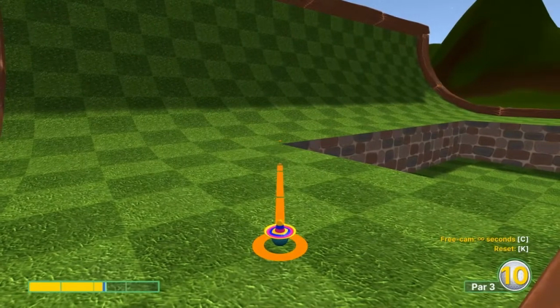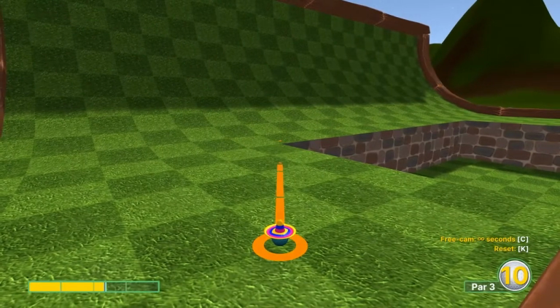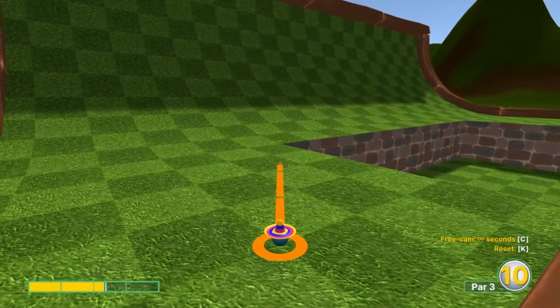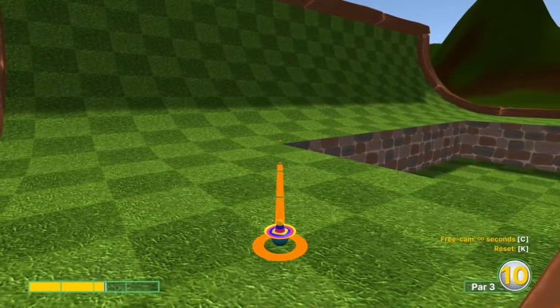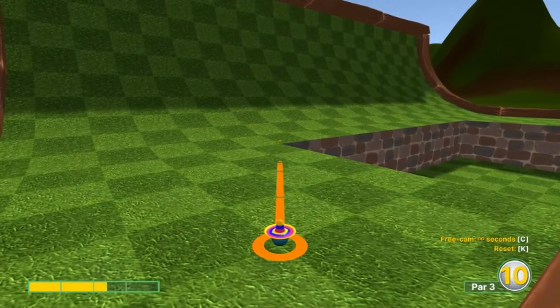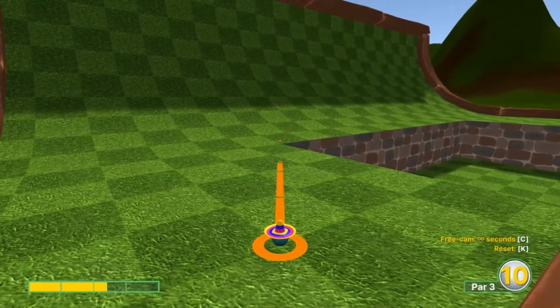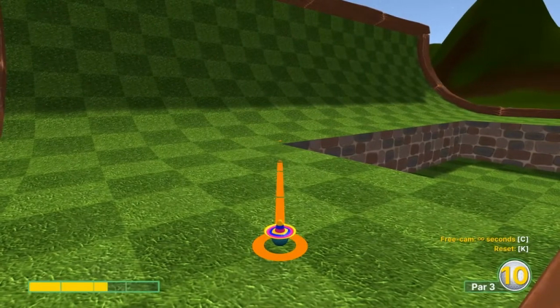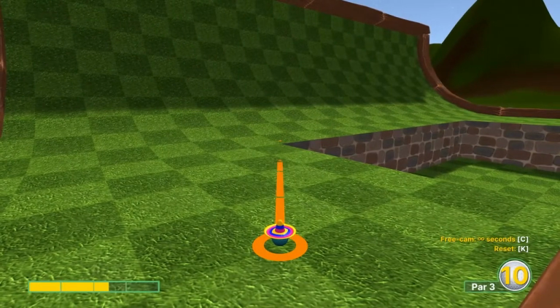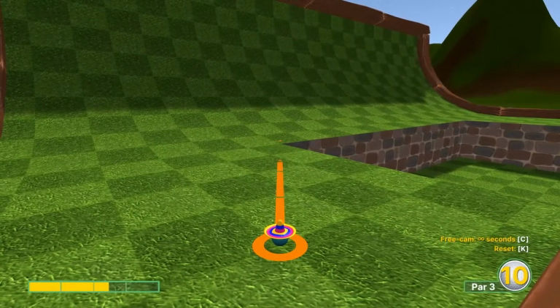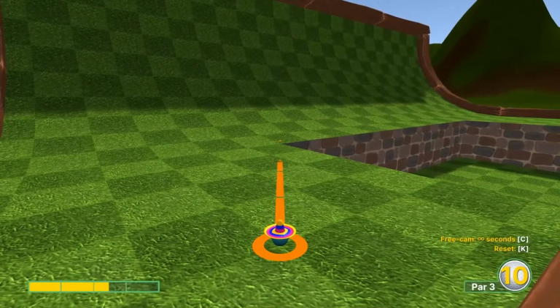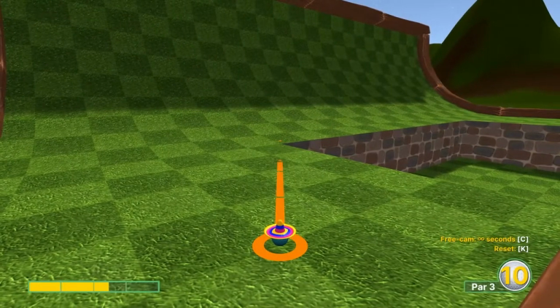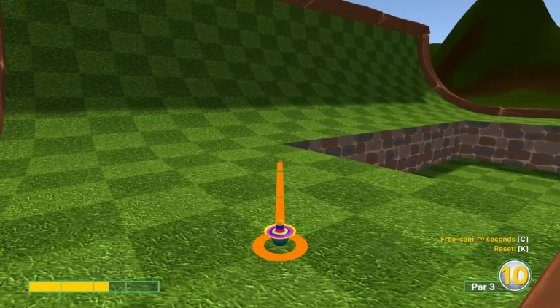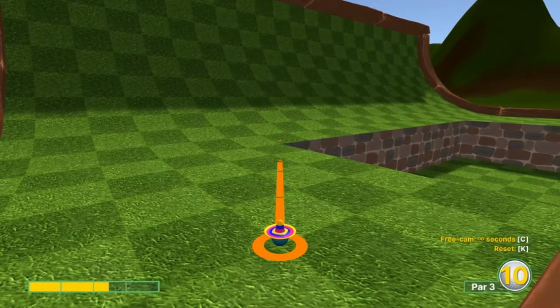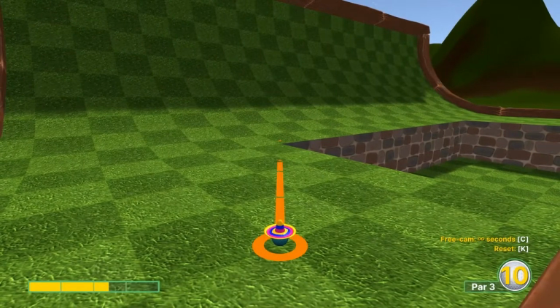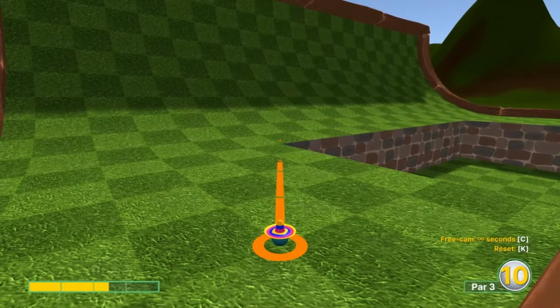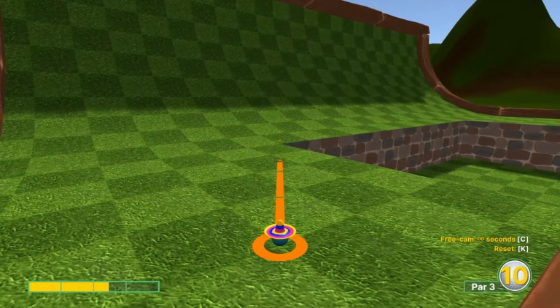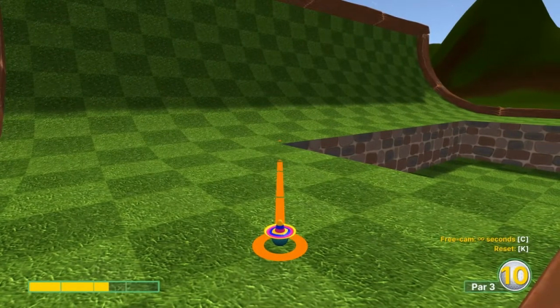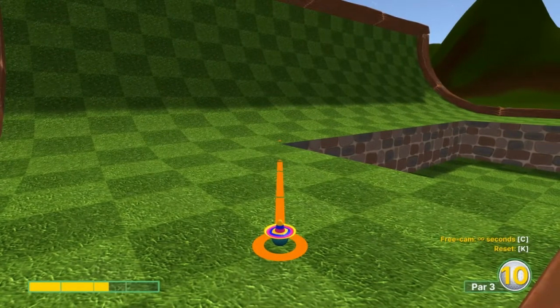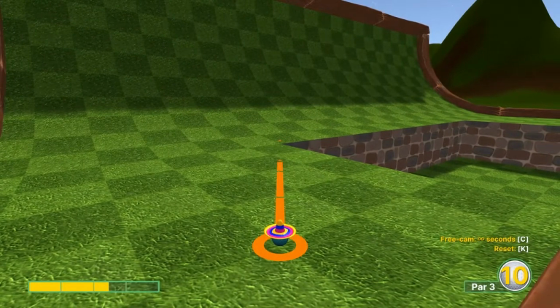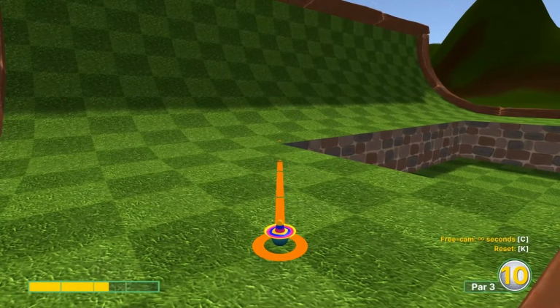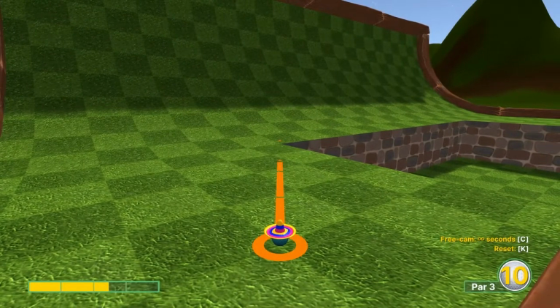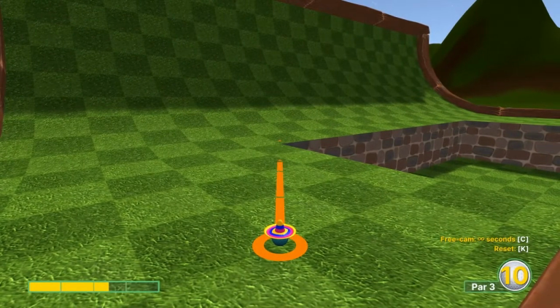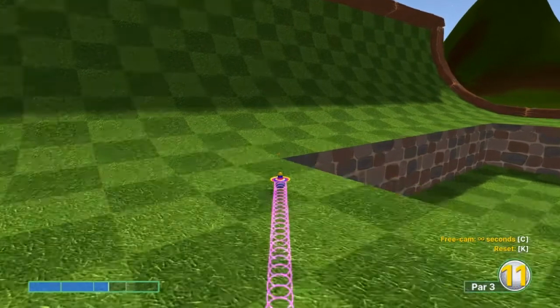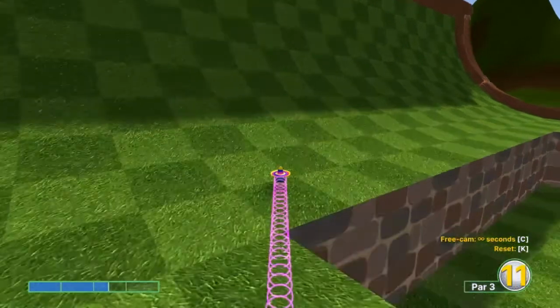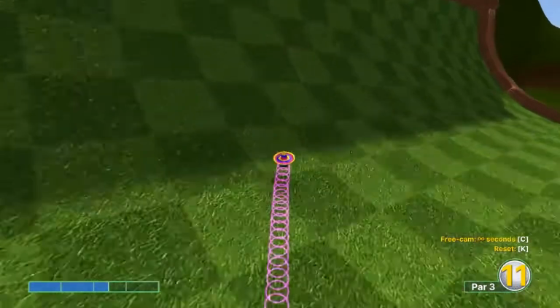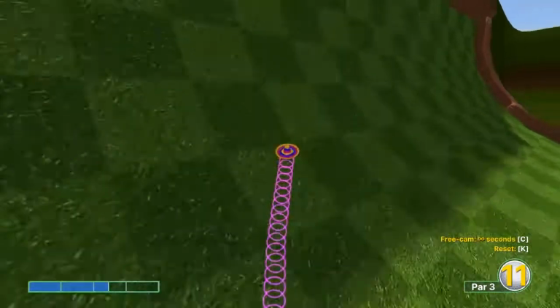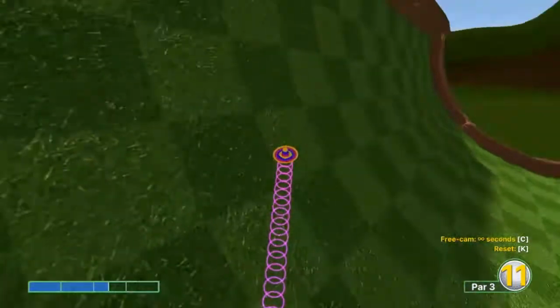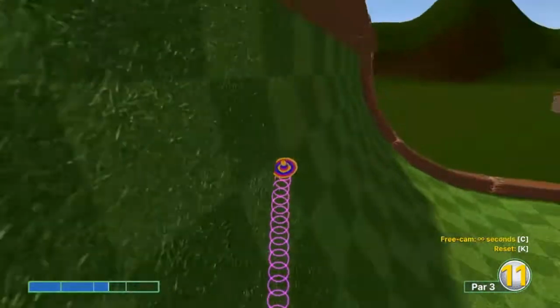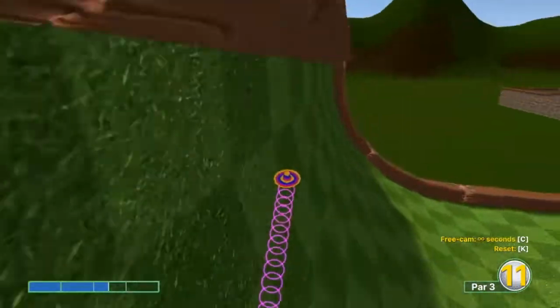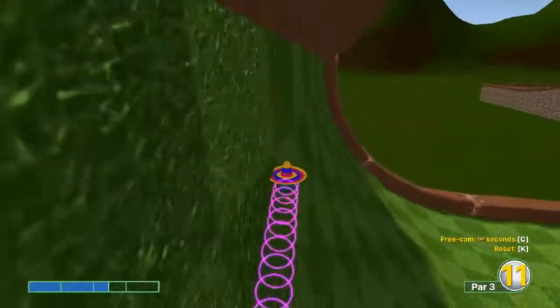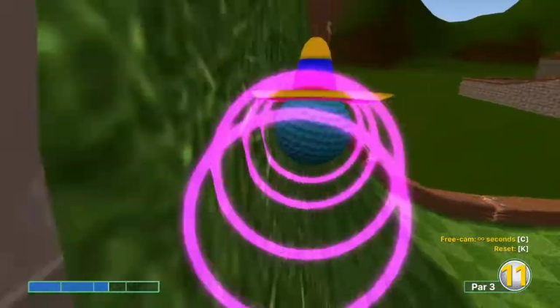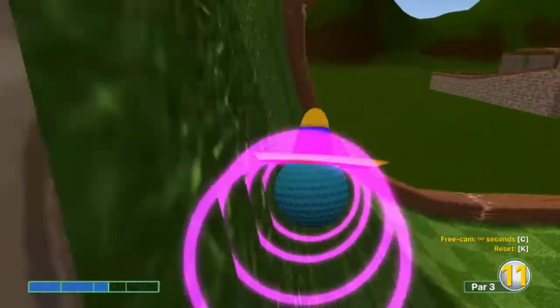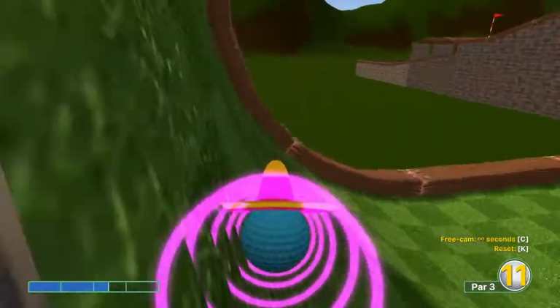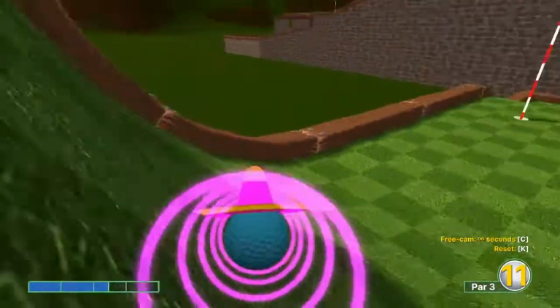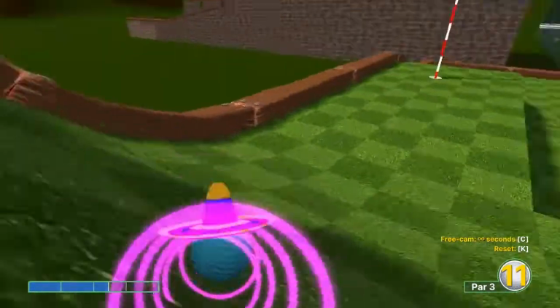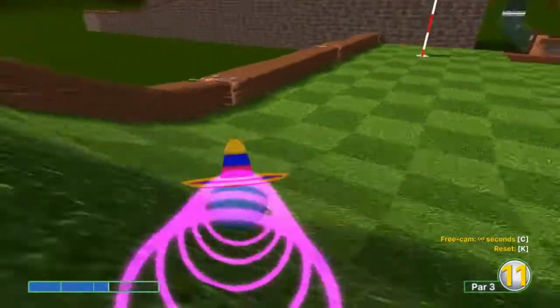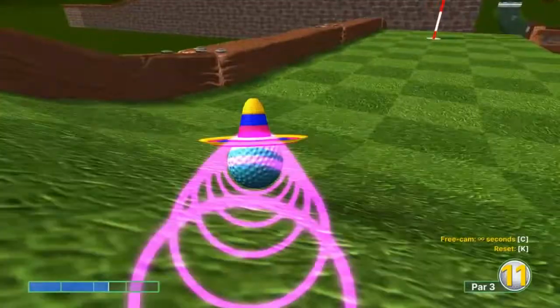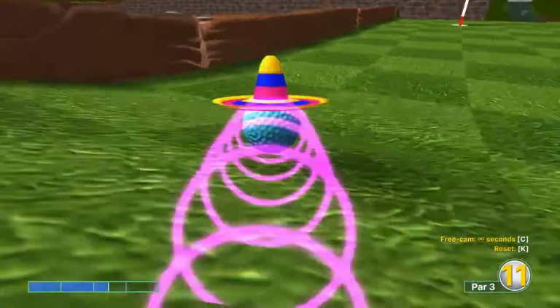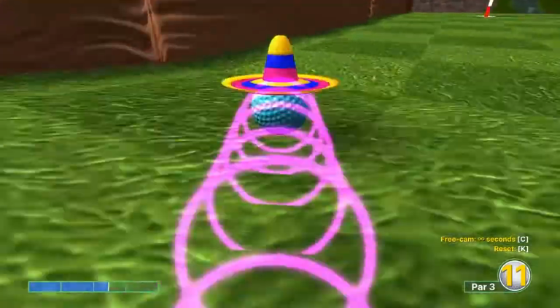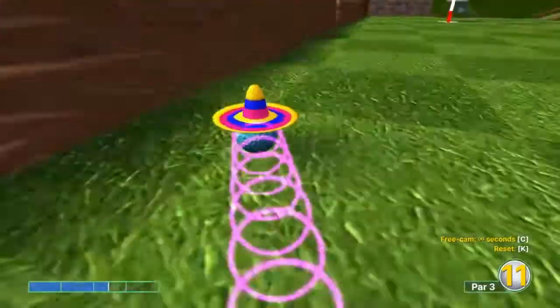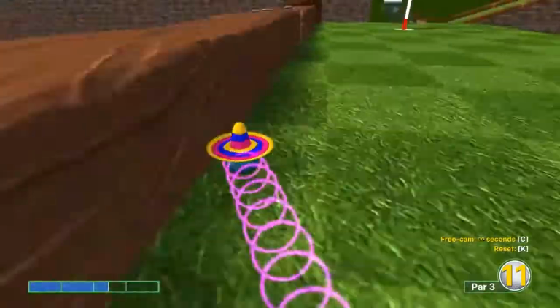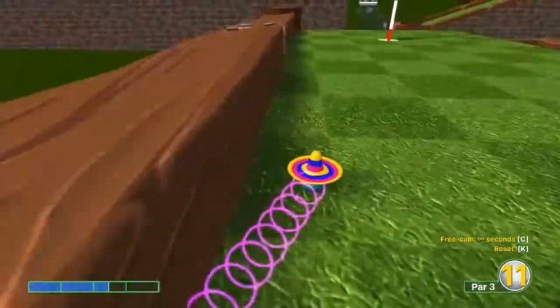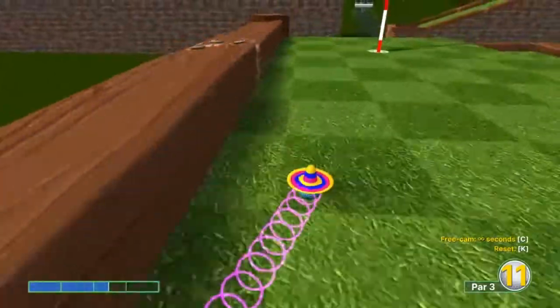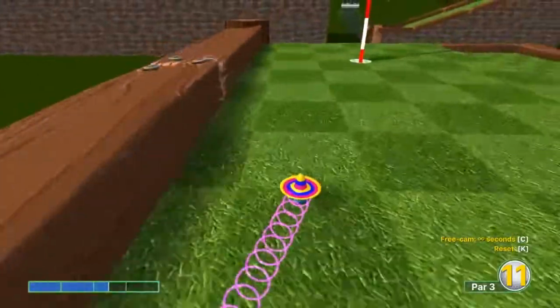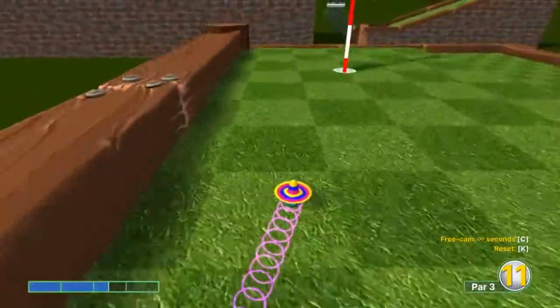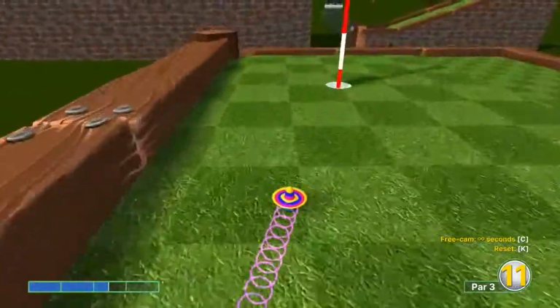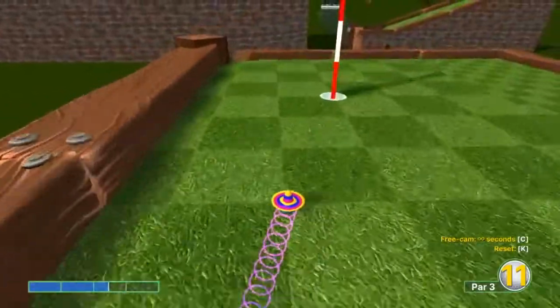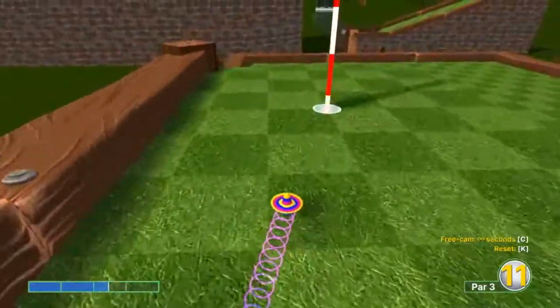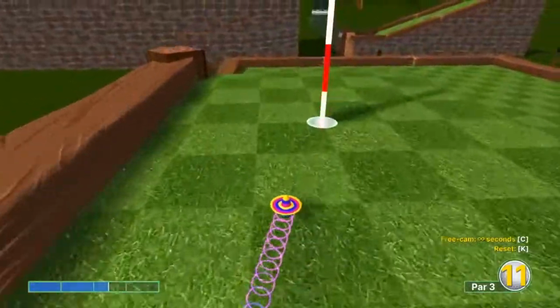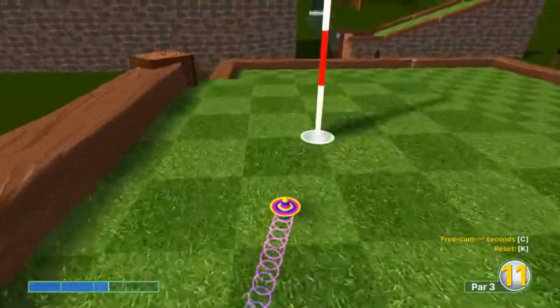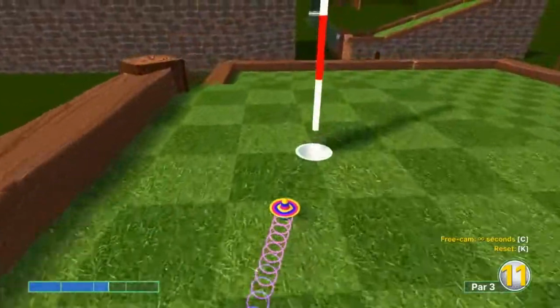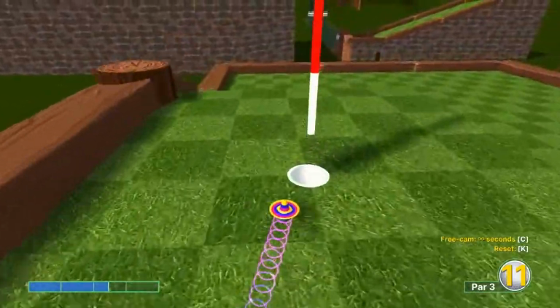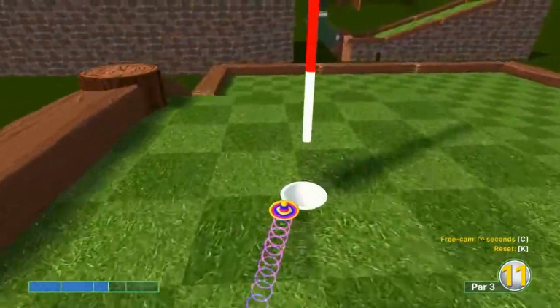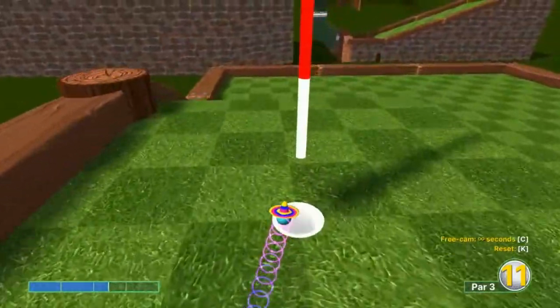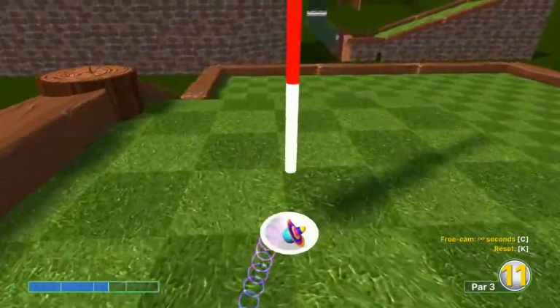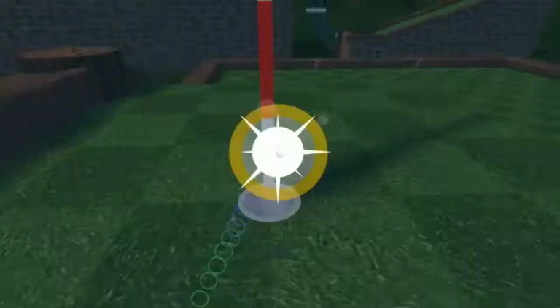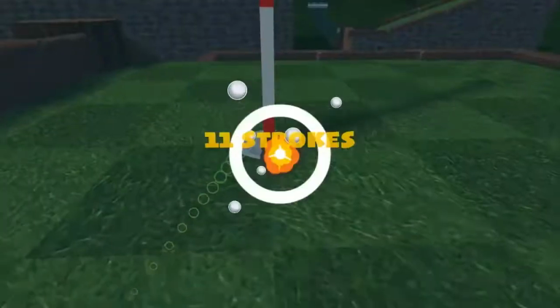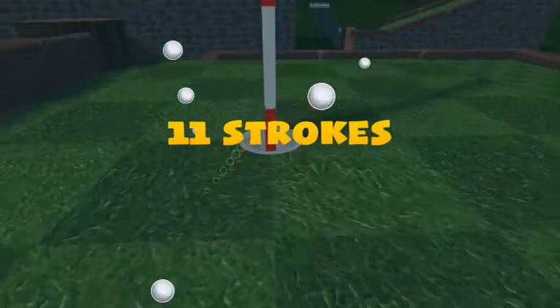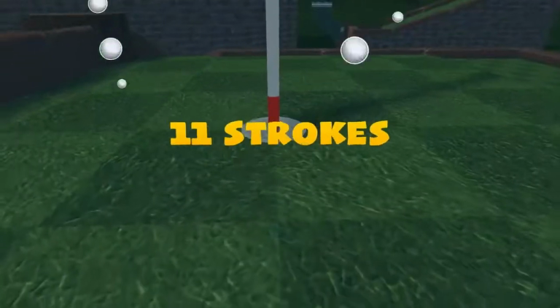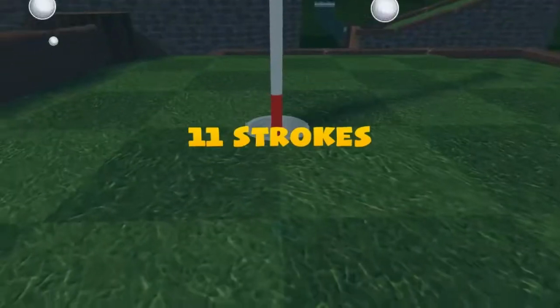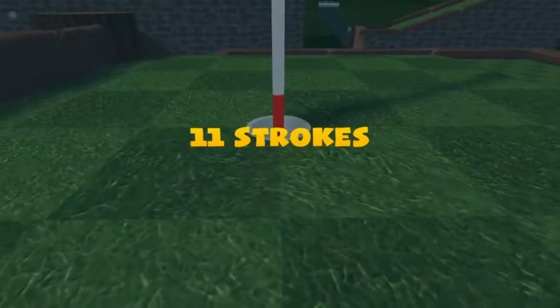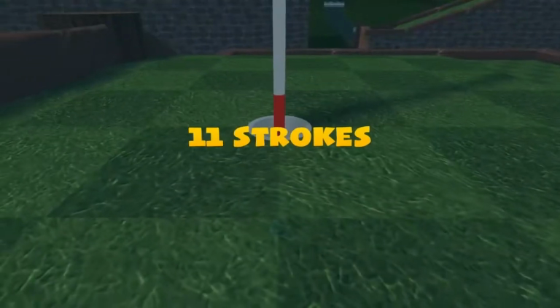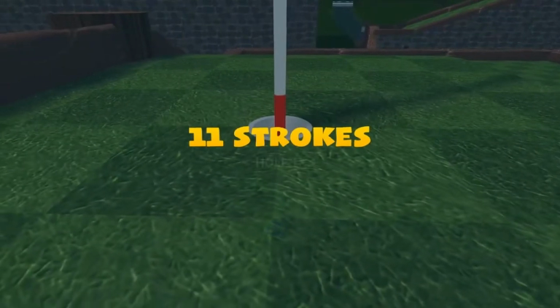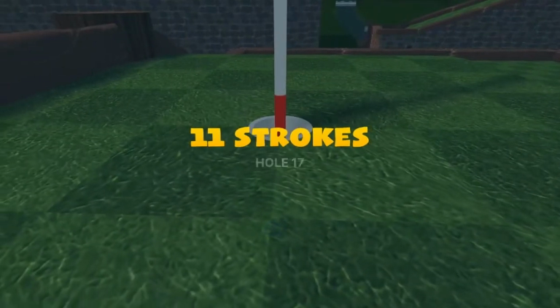Number seventeen: 2.4 speed, inside the right edge — for a hole in one.